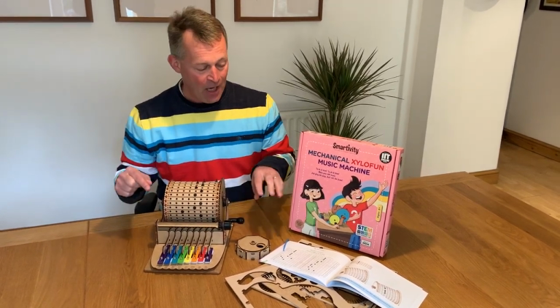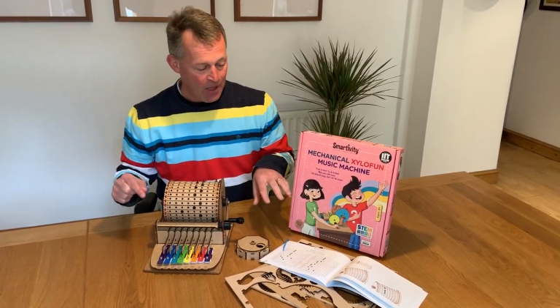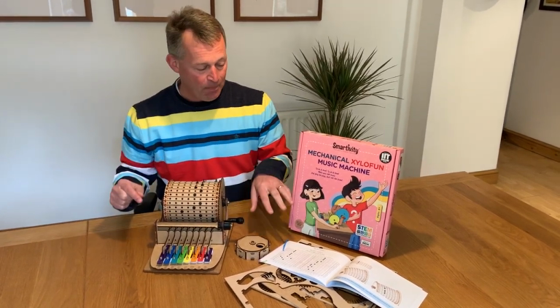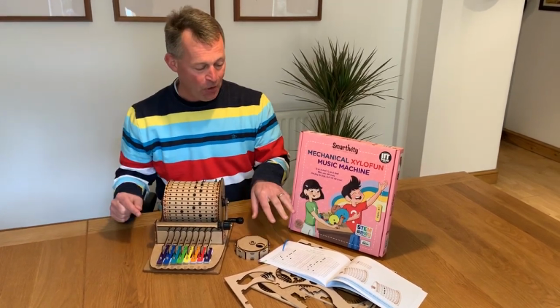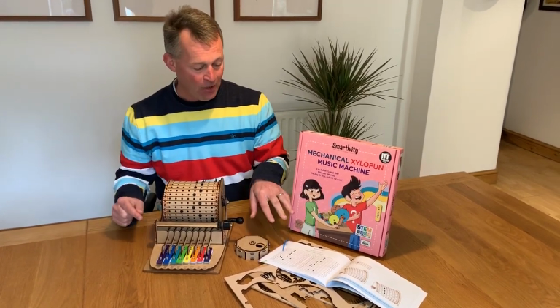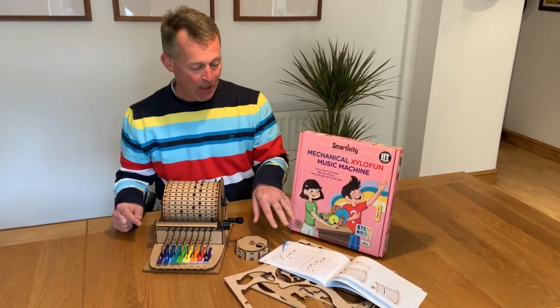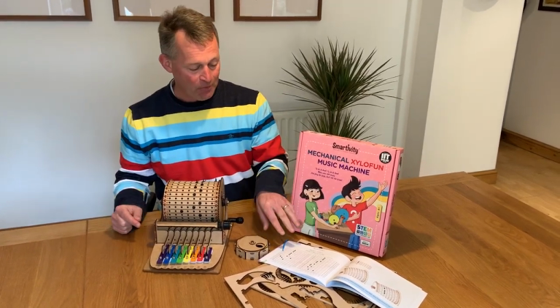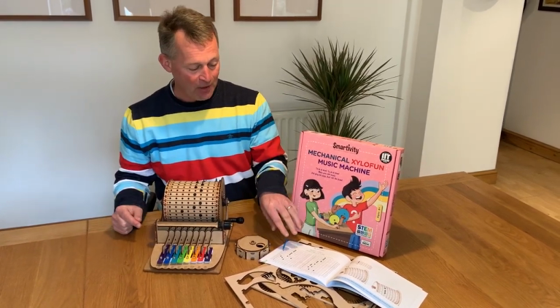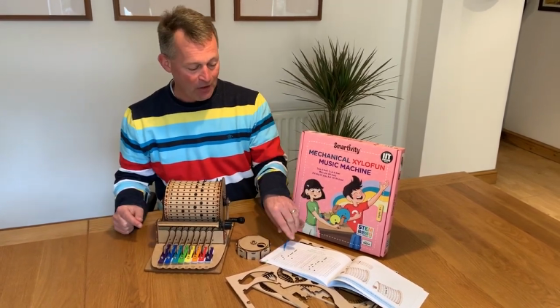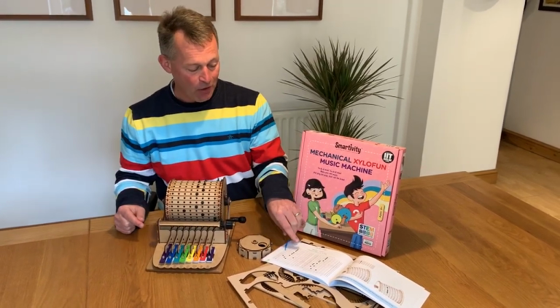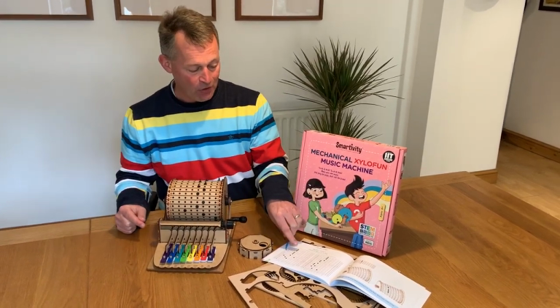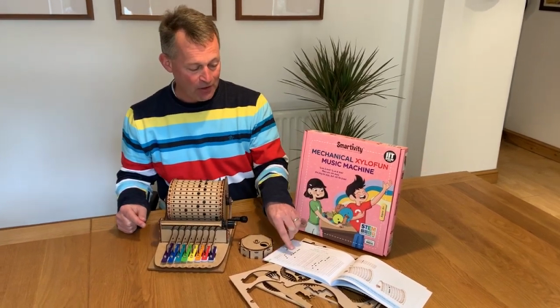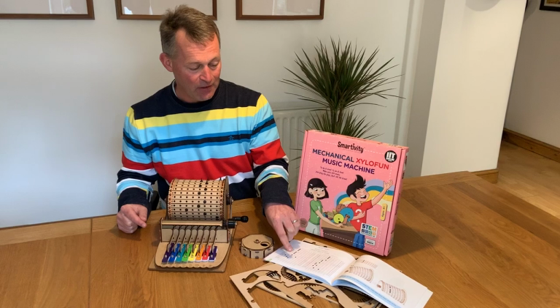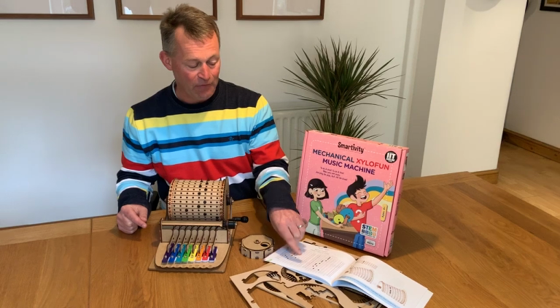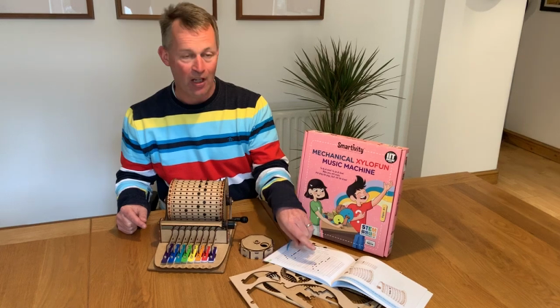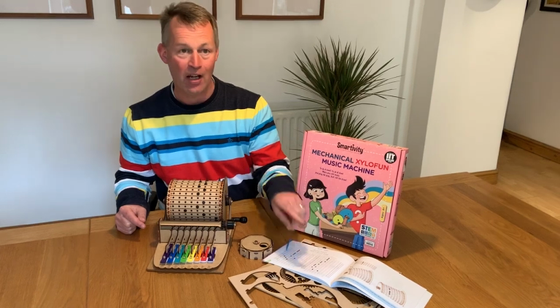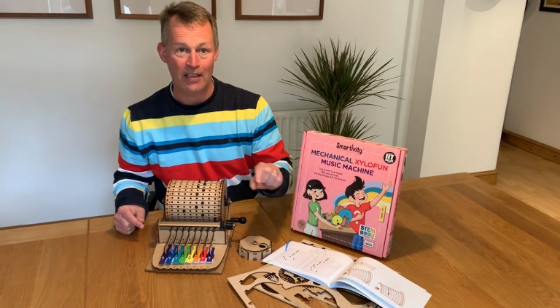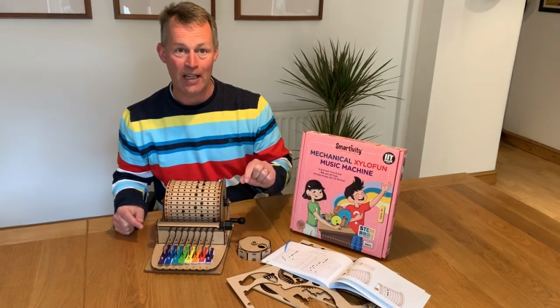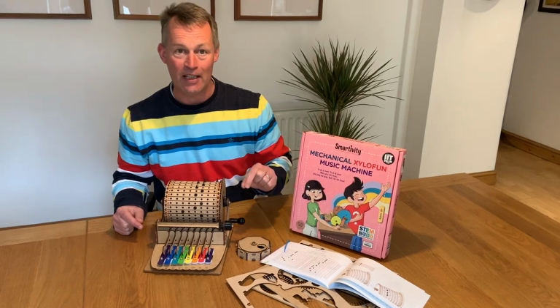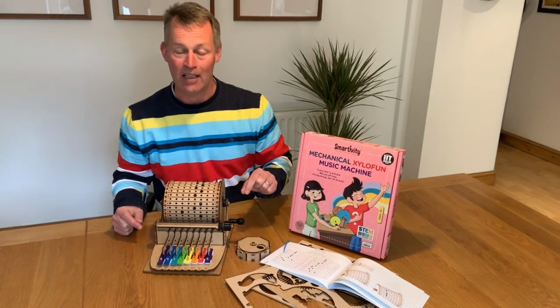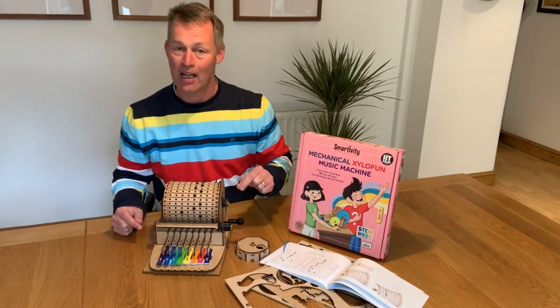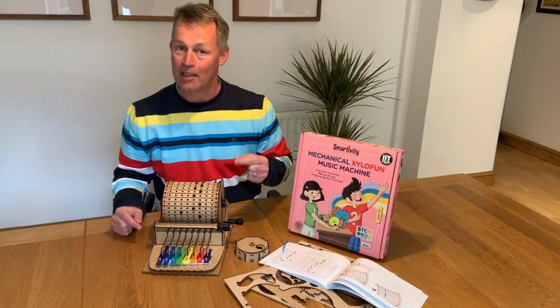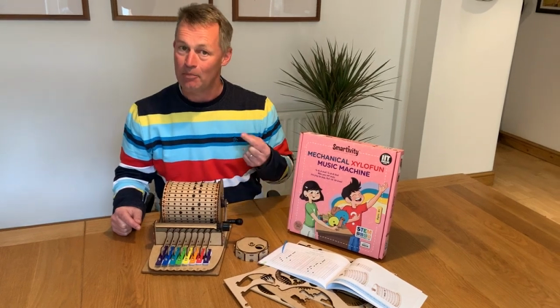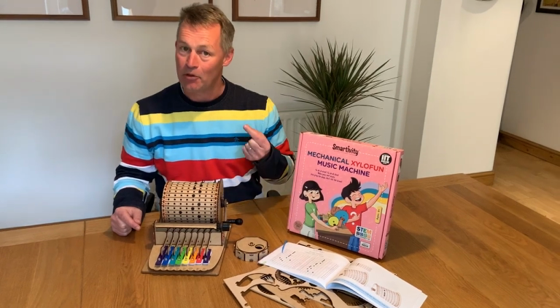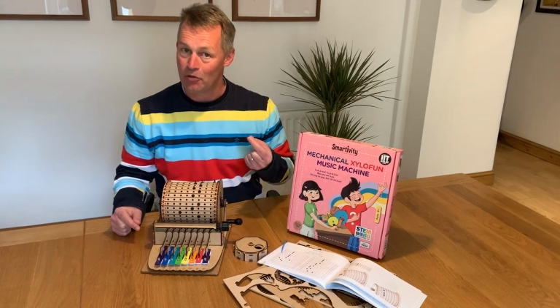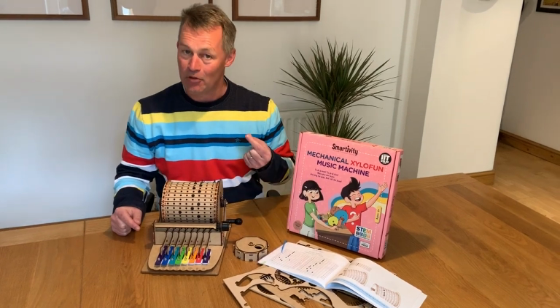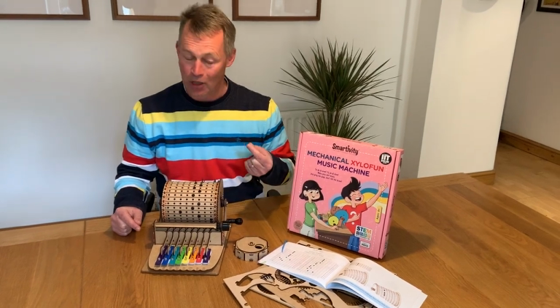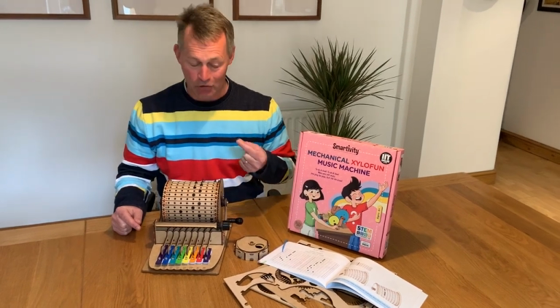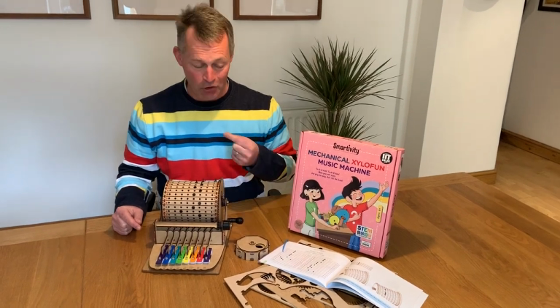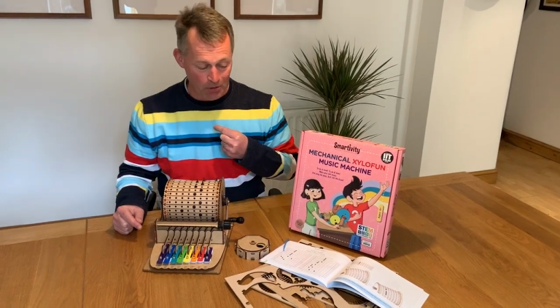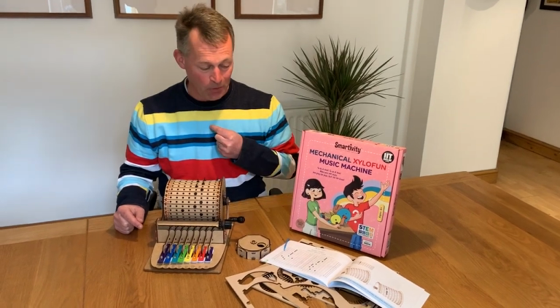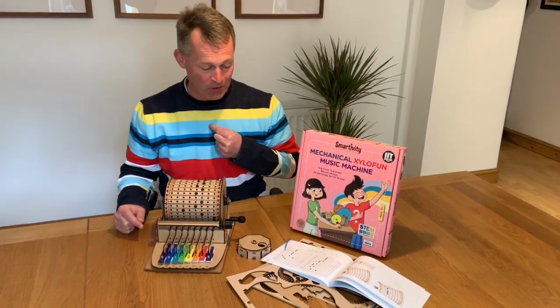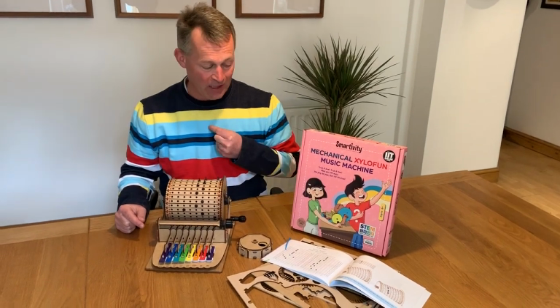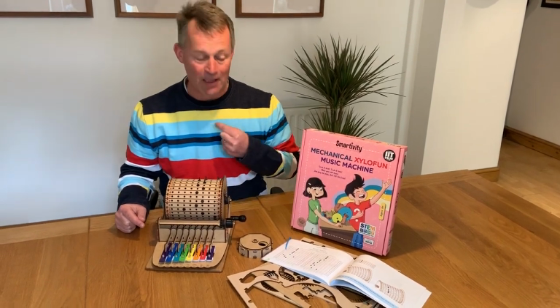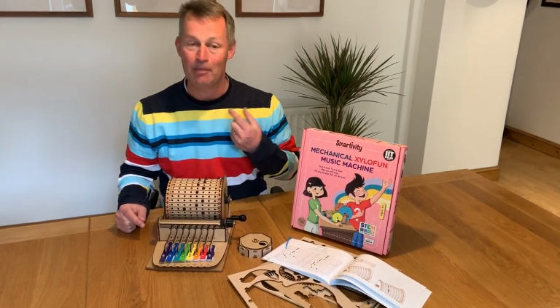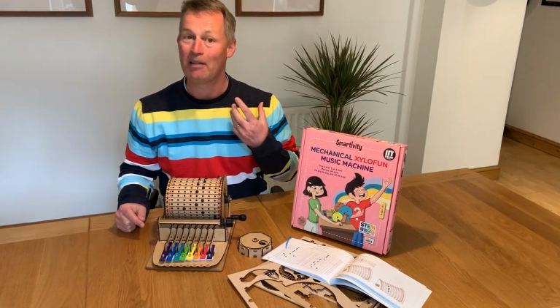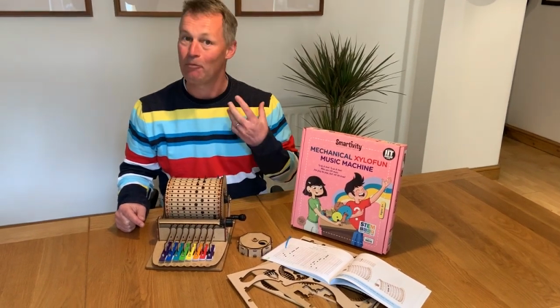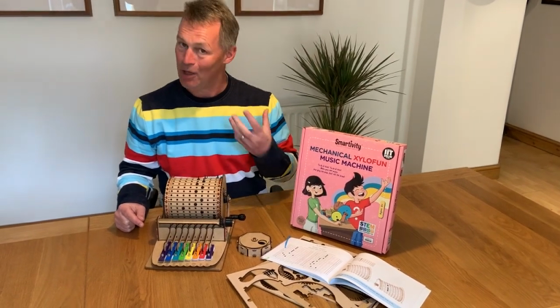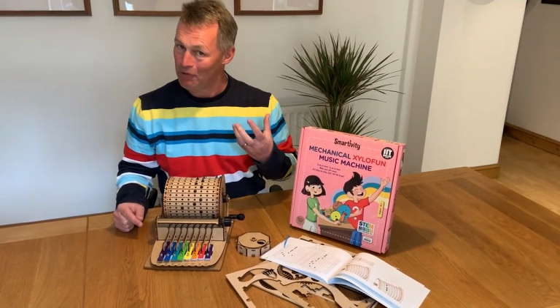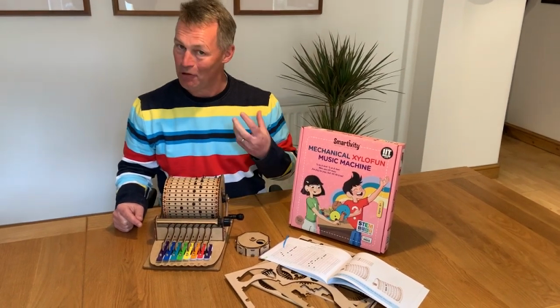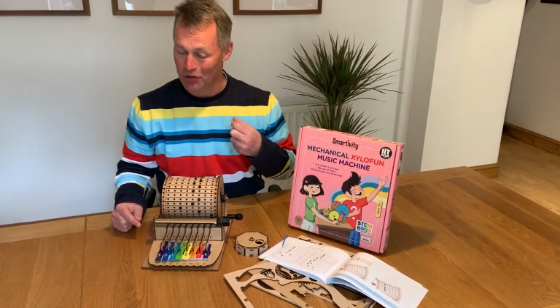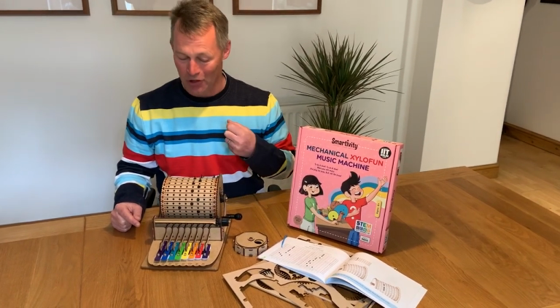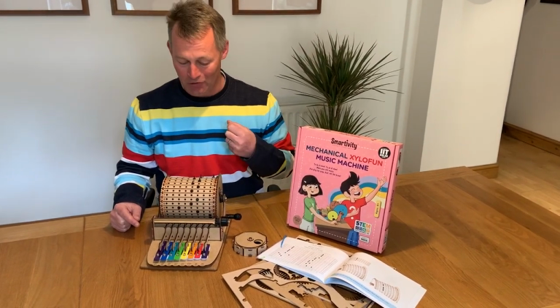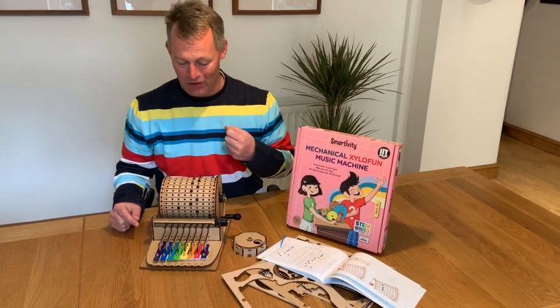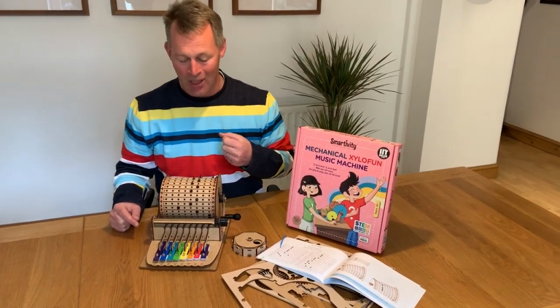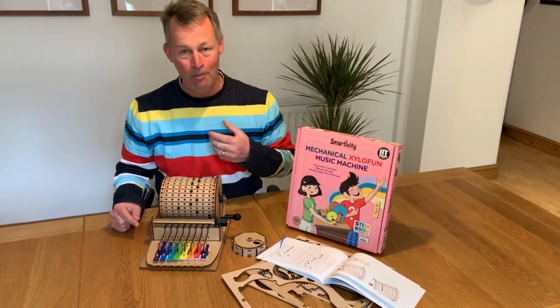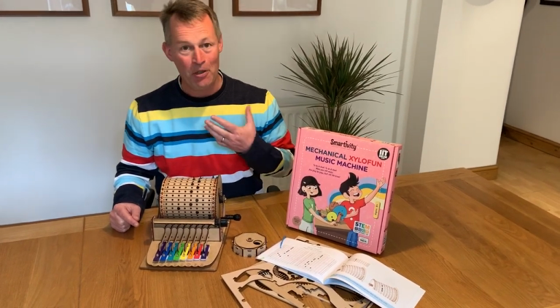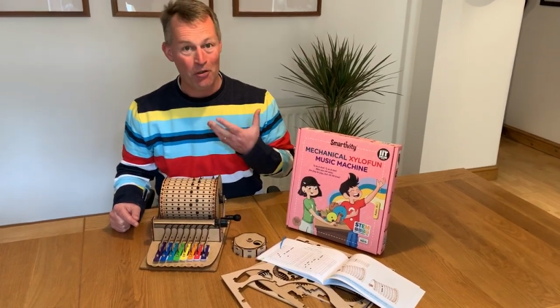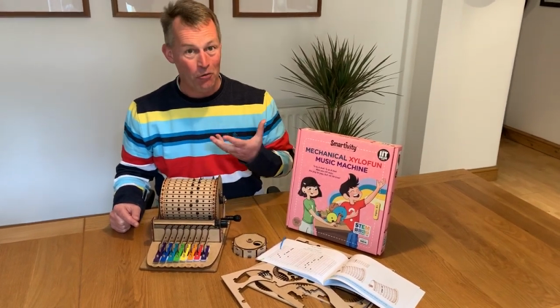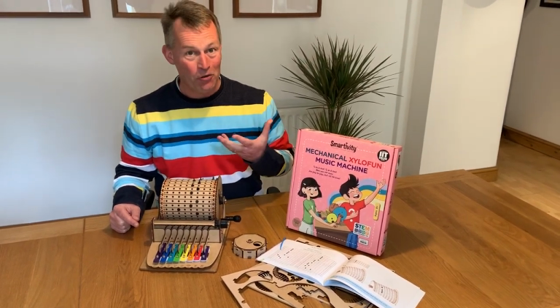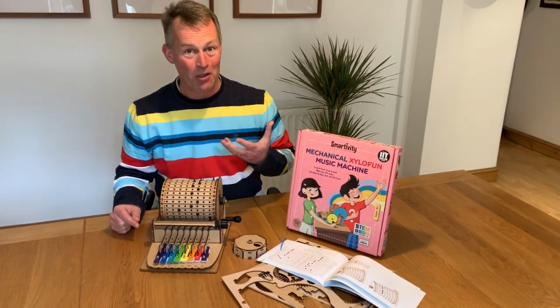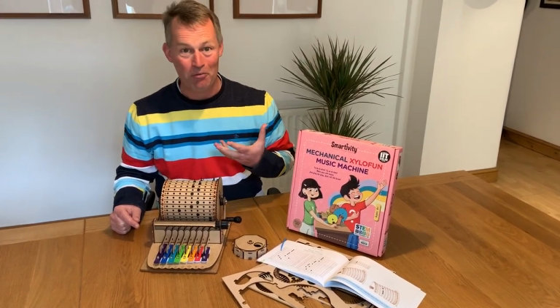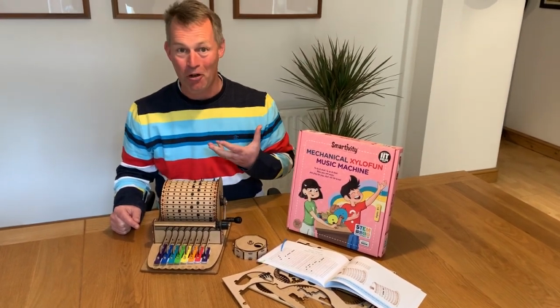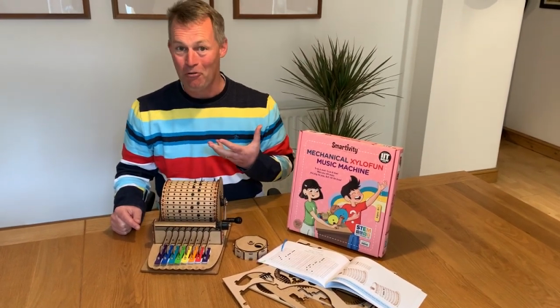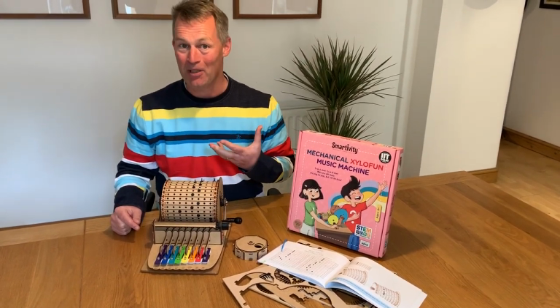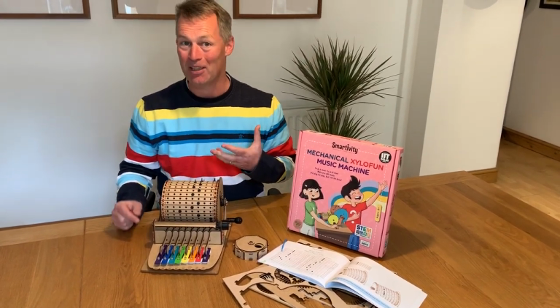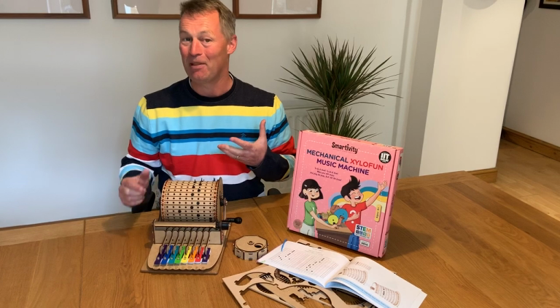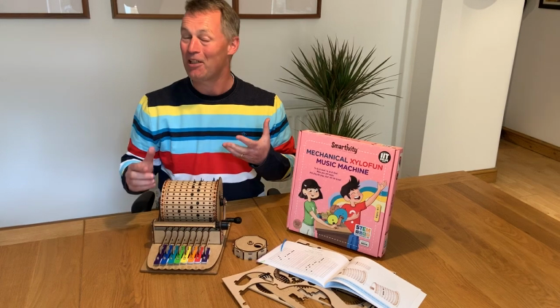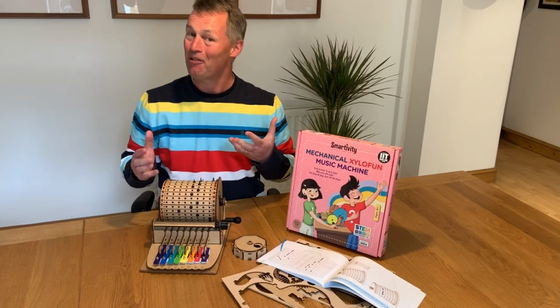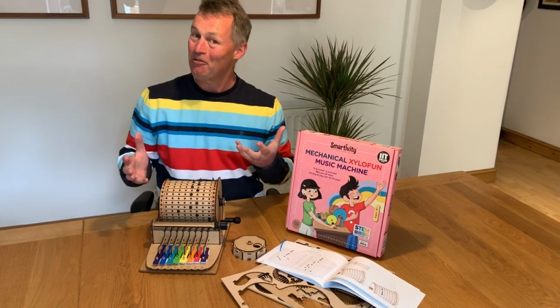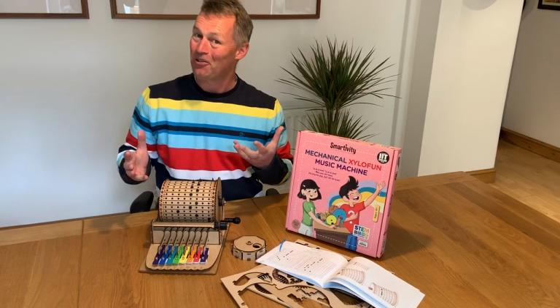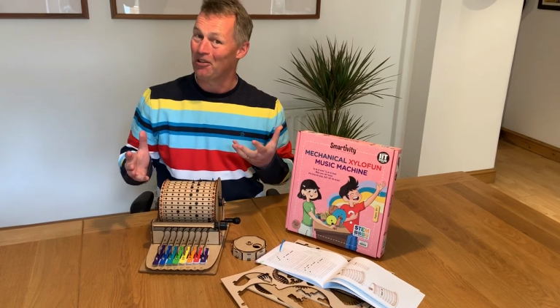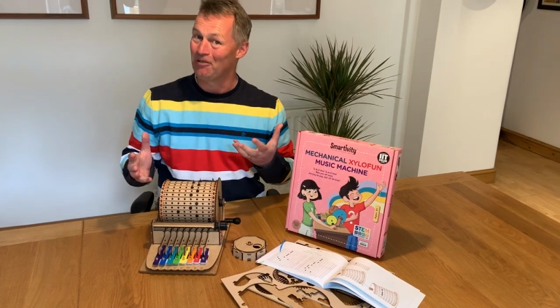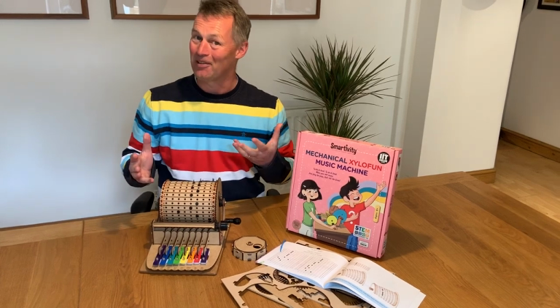The book comes with lots of different ideas and musical notes you can put together to make well-known tunes, but you can also program it to make your own tunes.